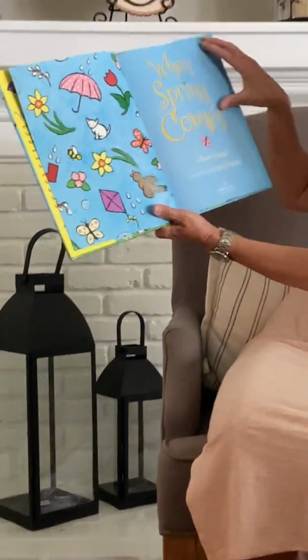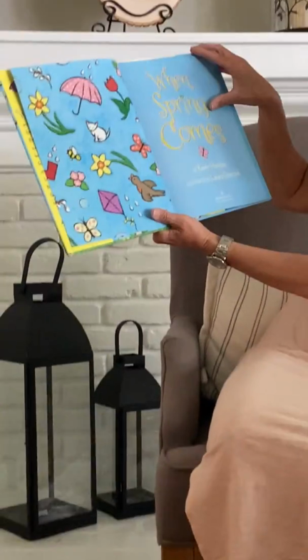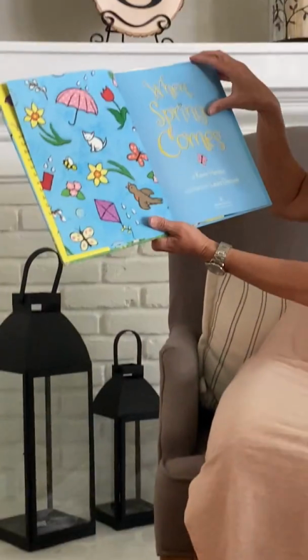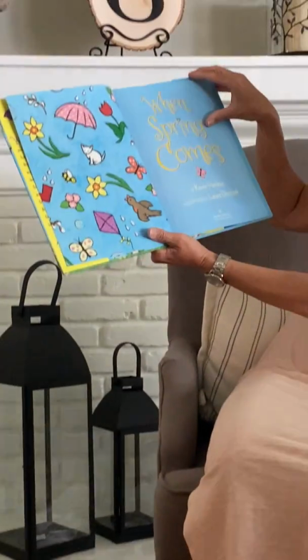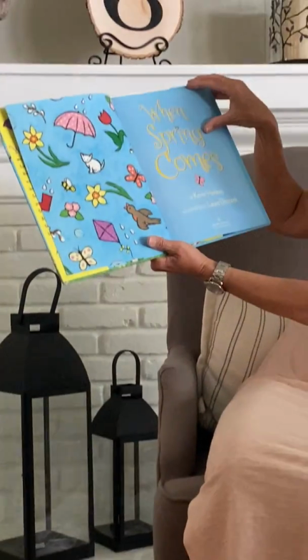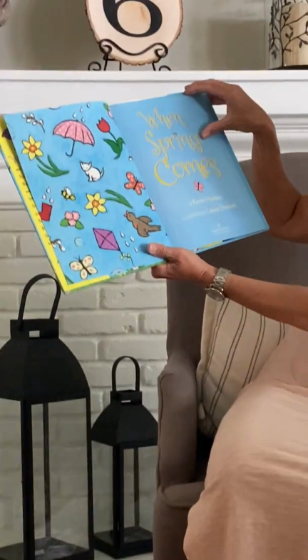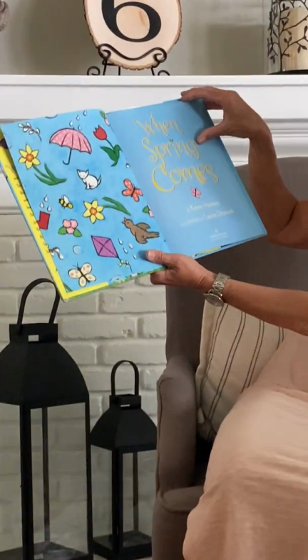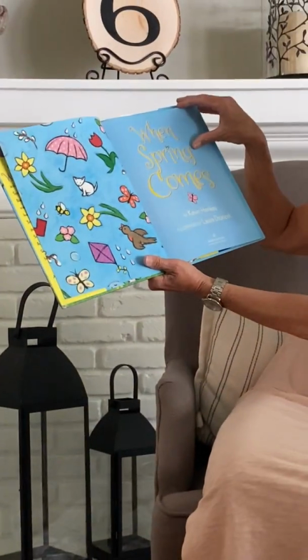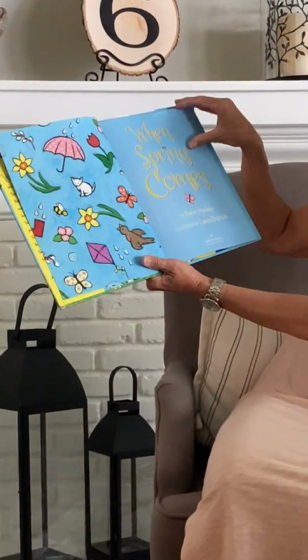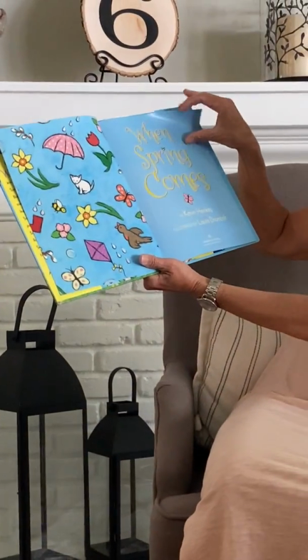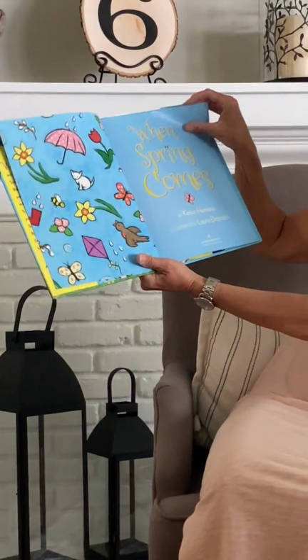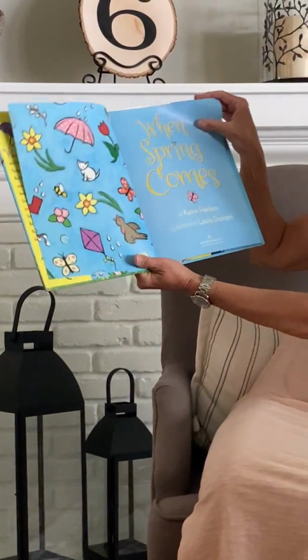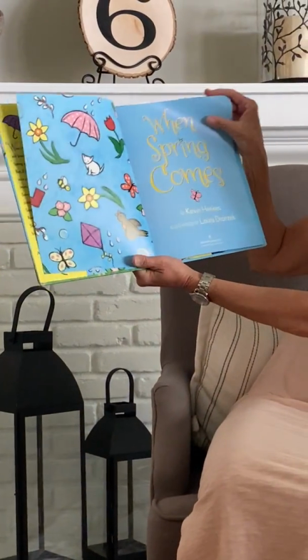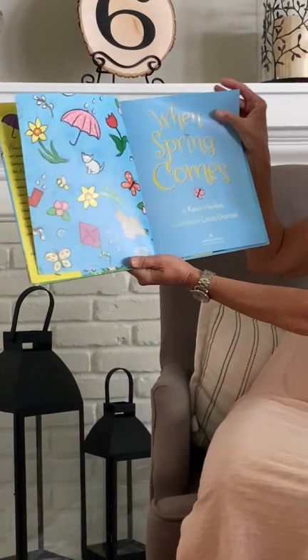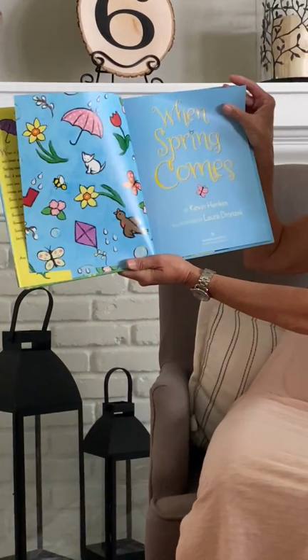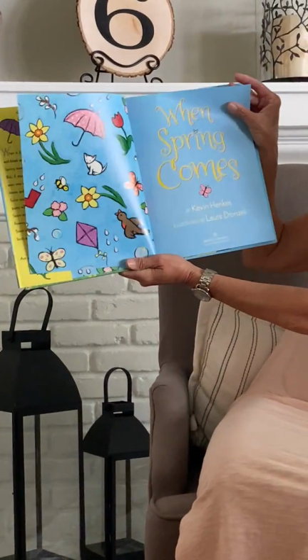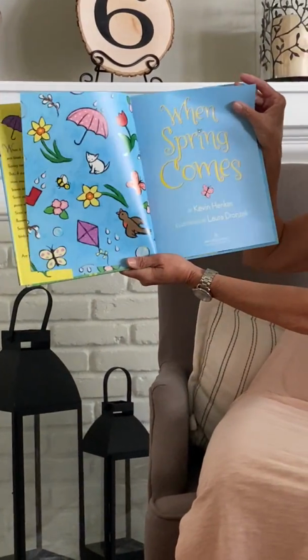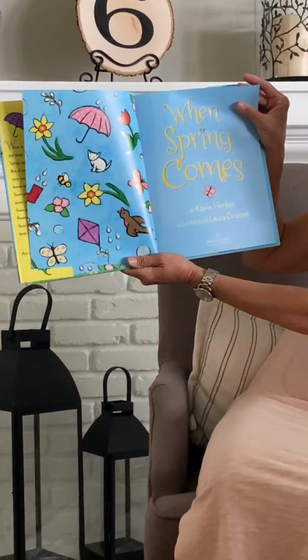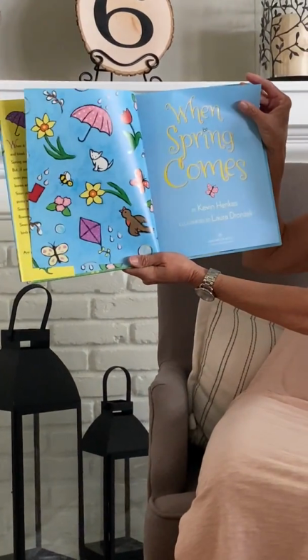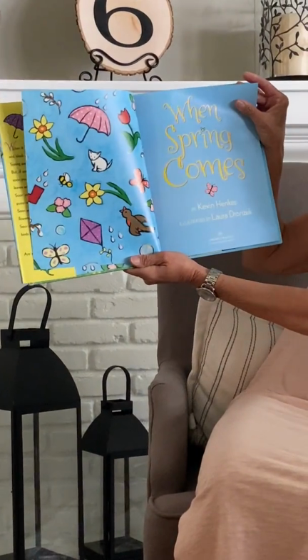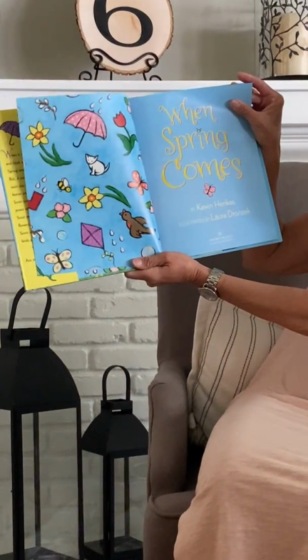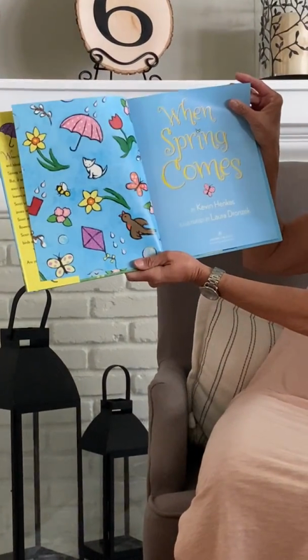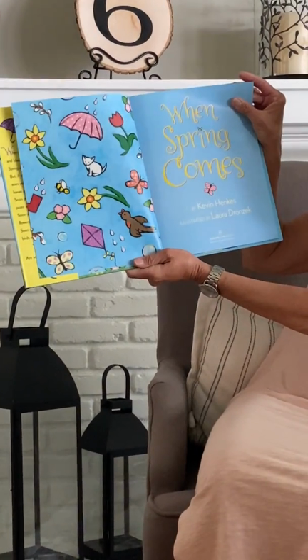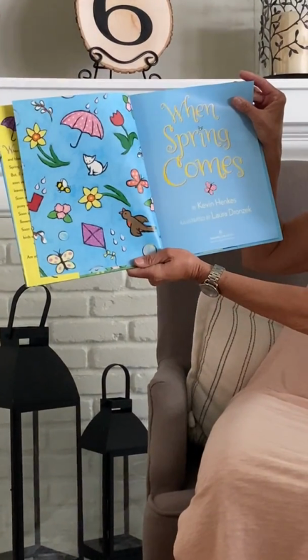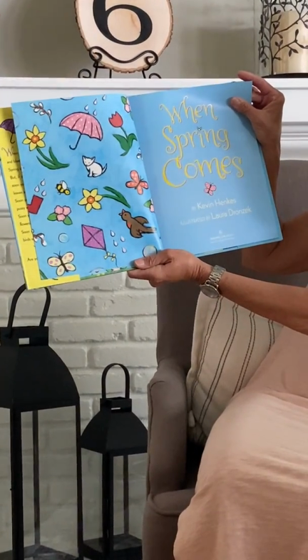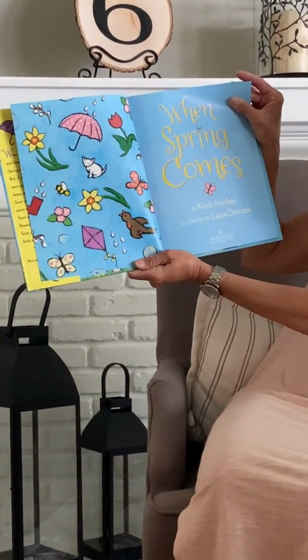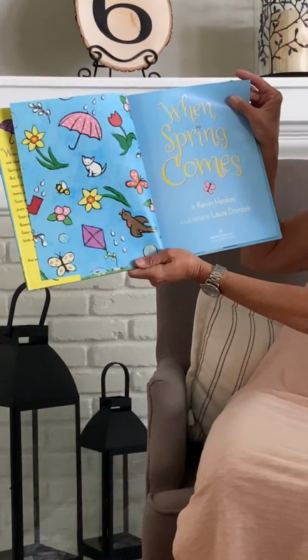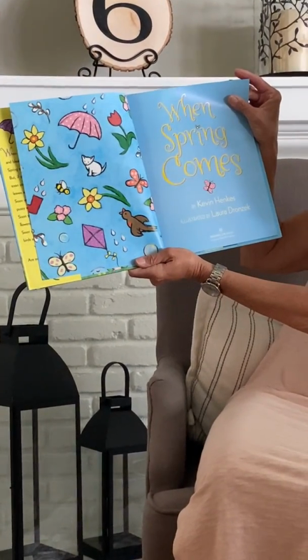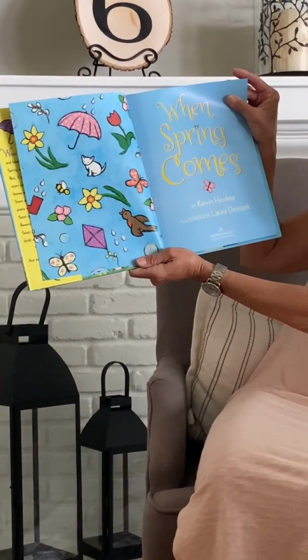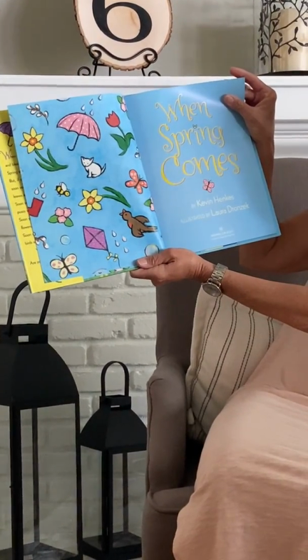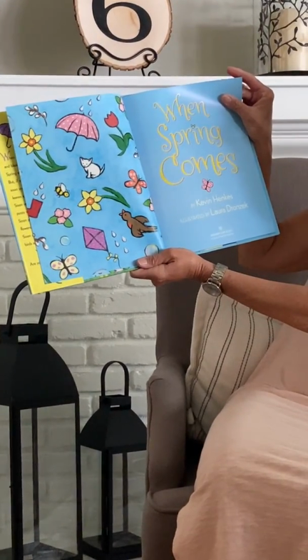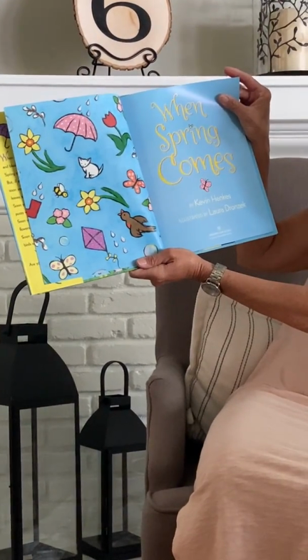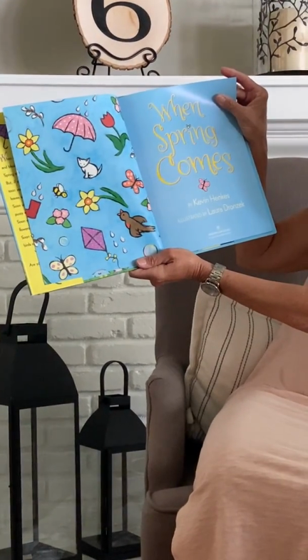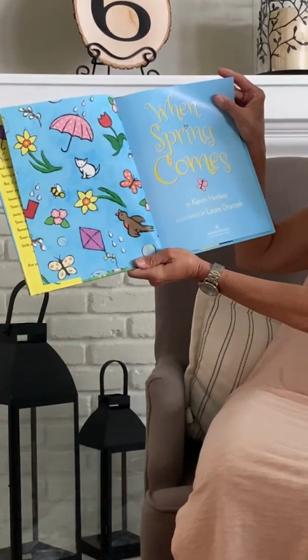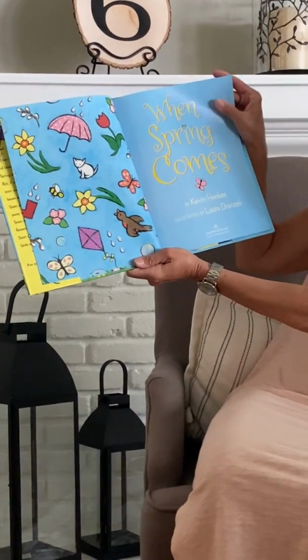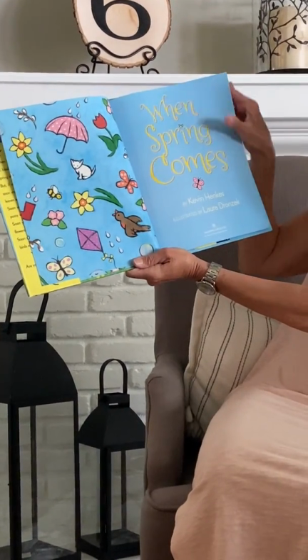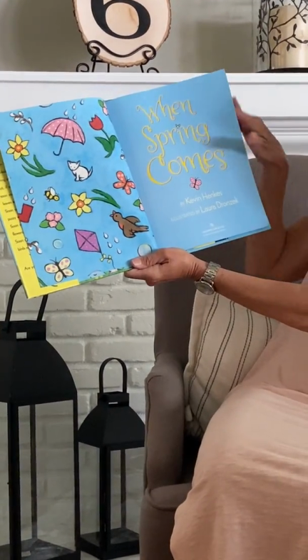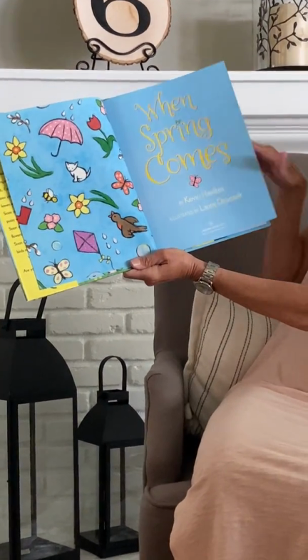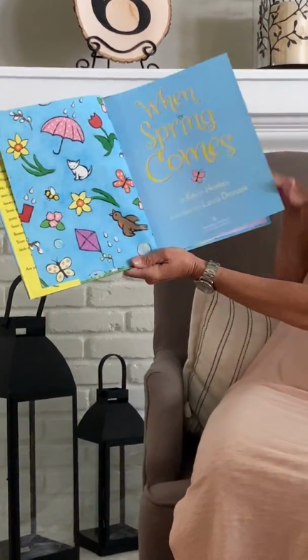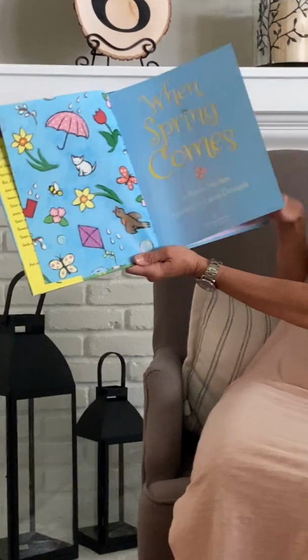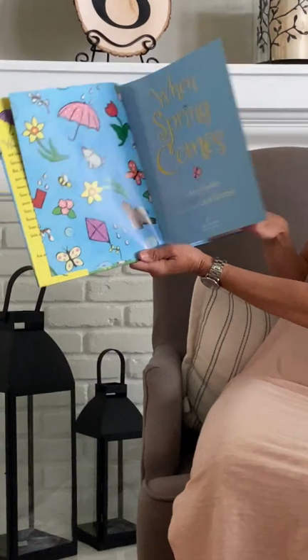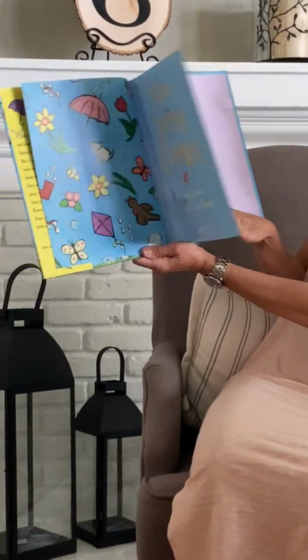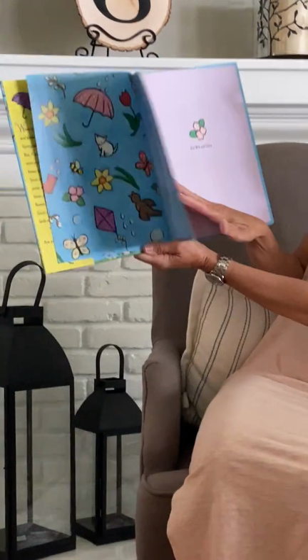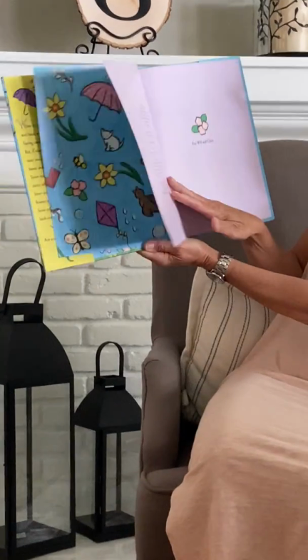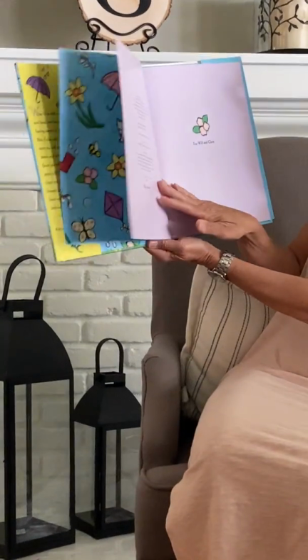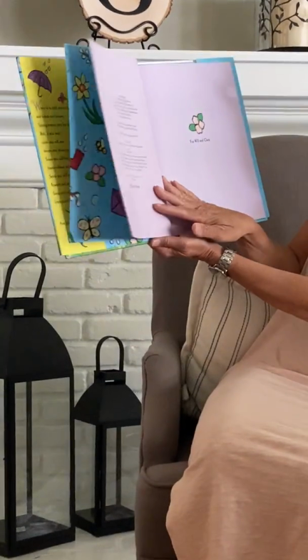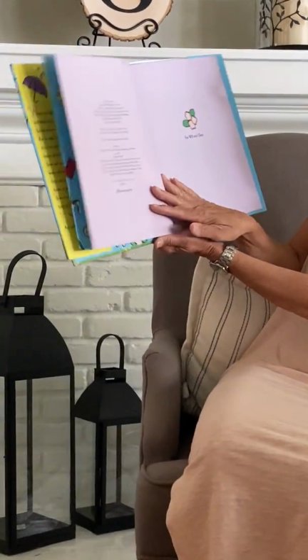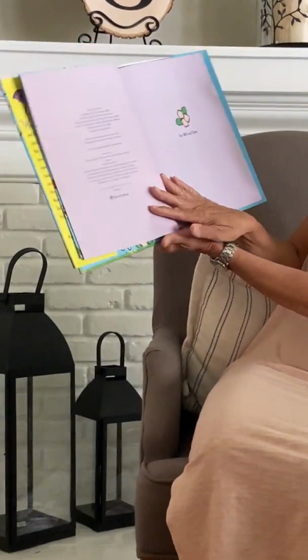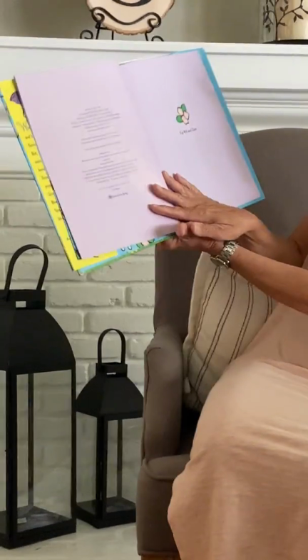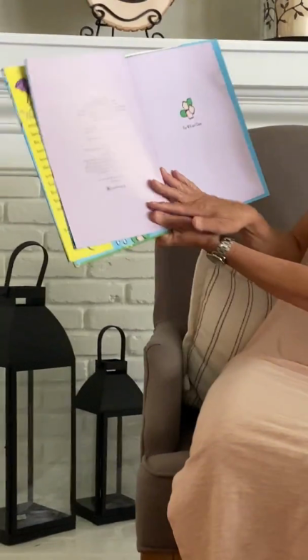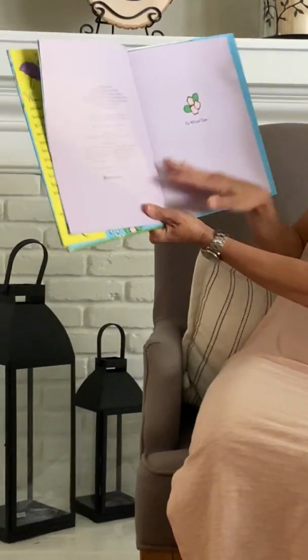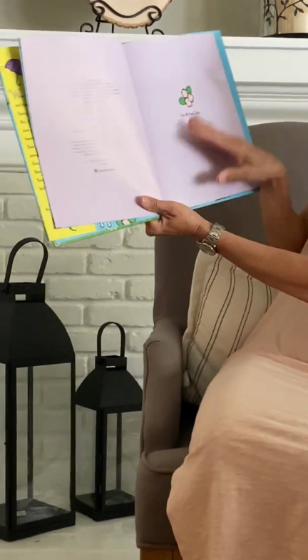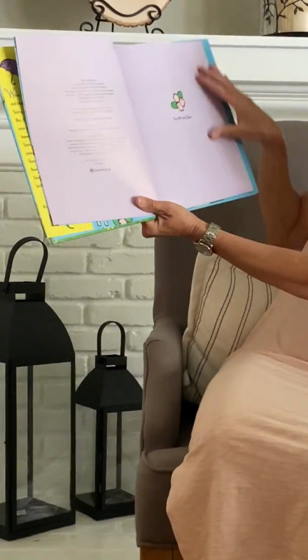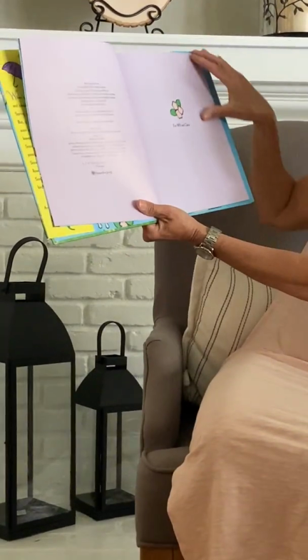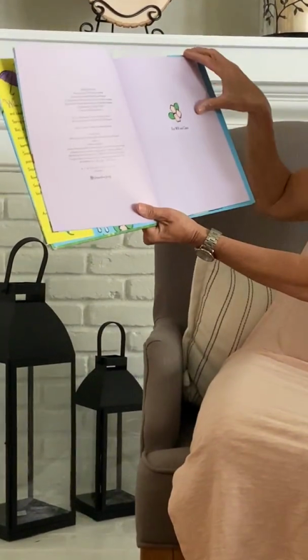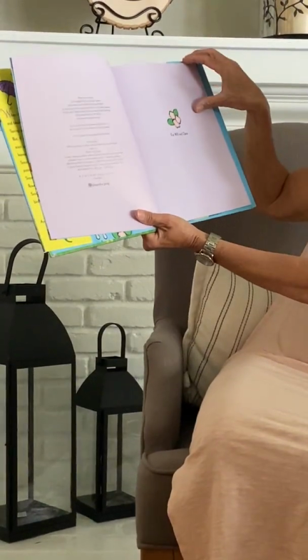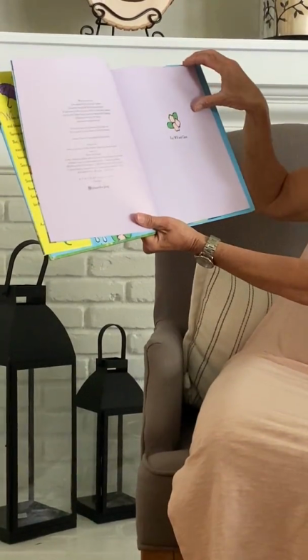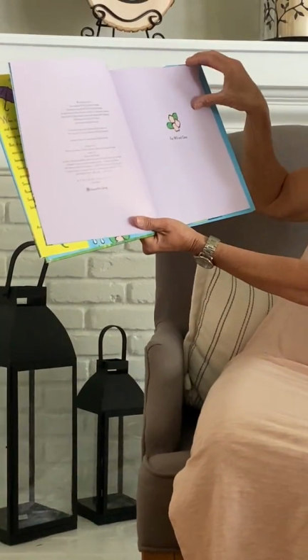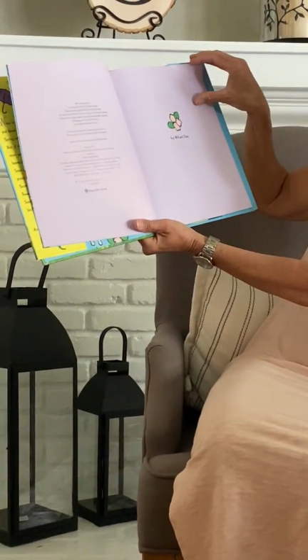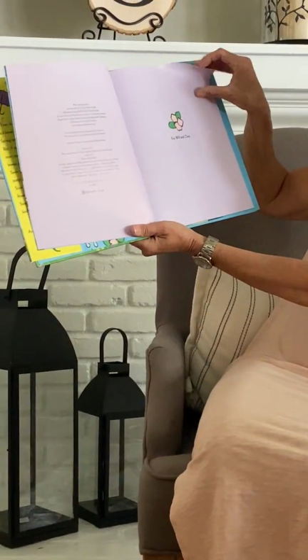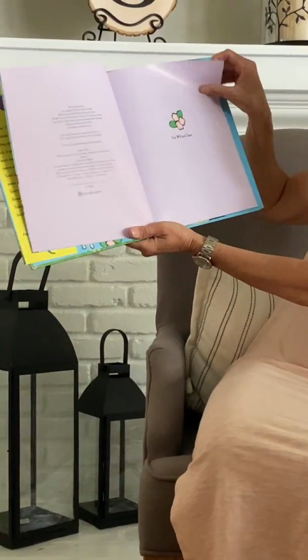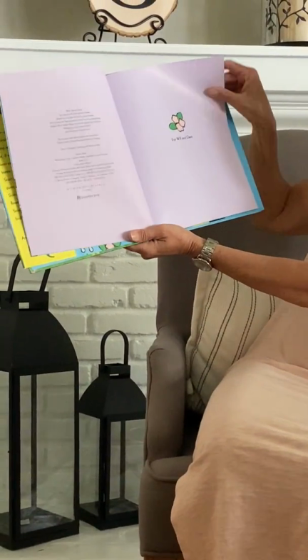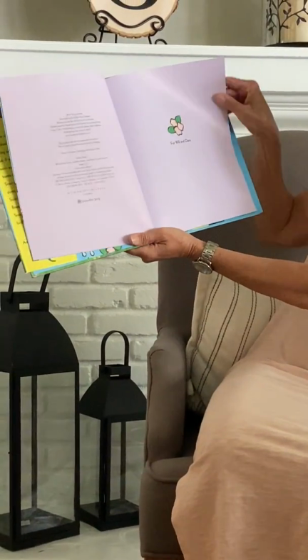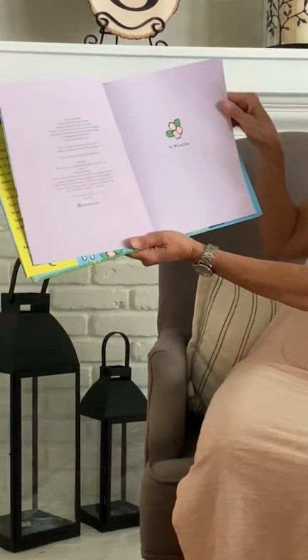When Spring Comes by Kevin Henkes, illustrated by Laura Dronczyk. For Will and Clara.